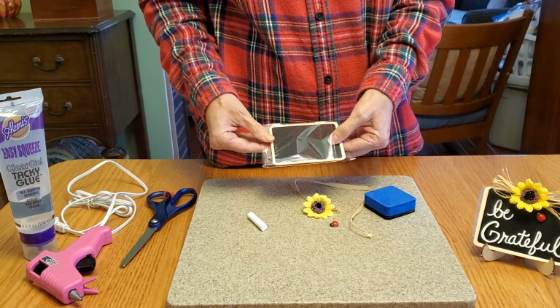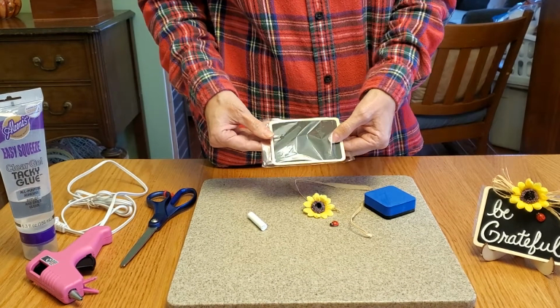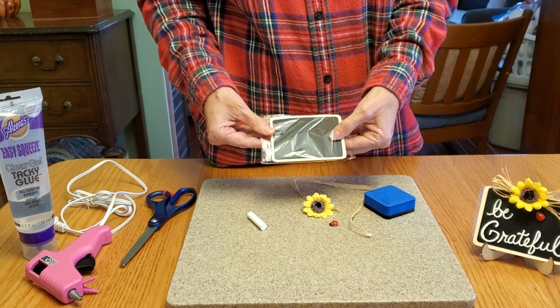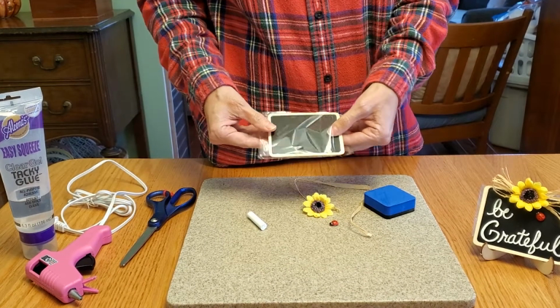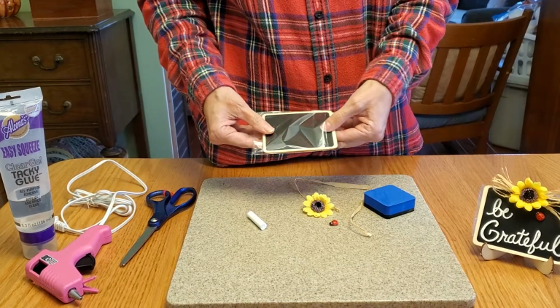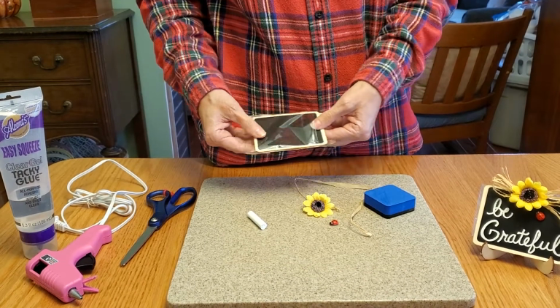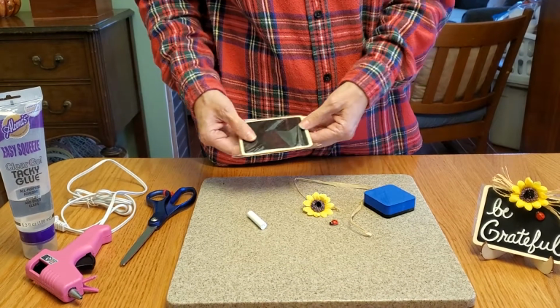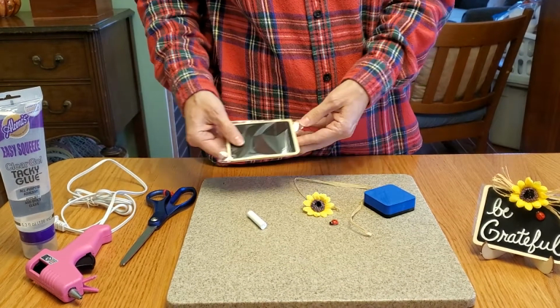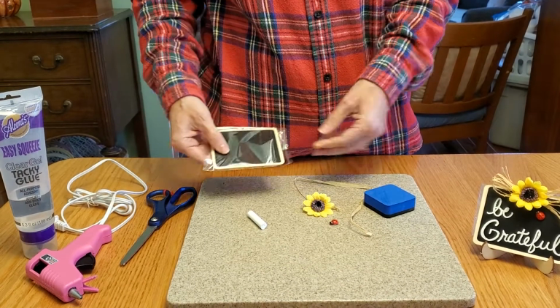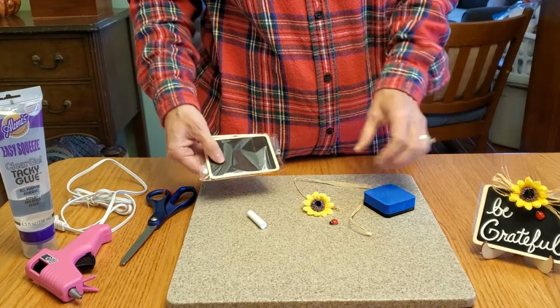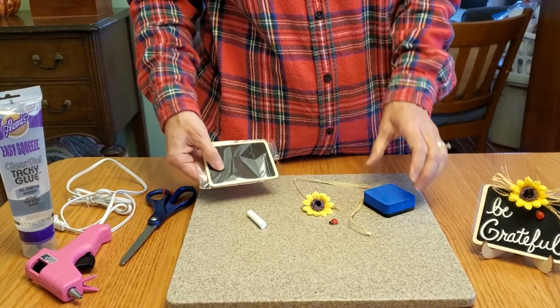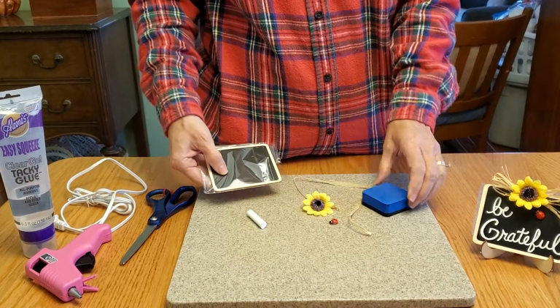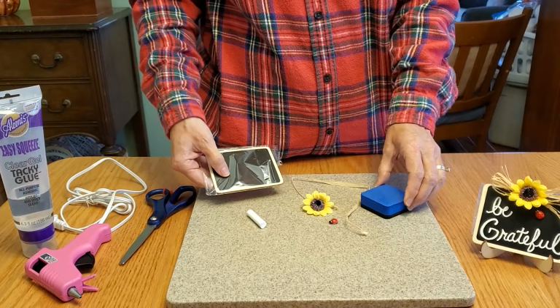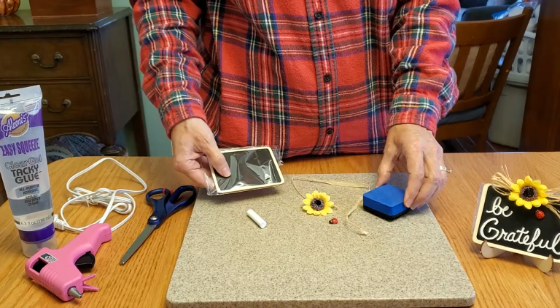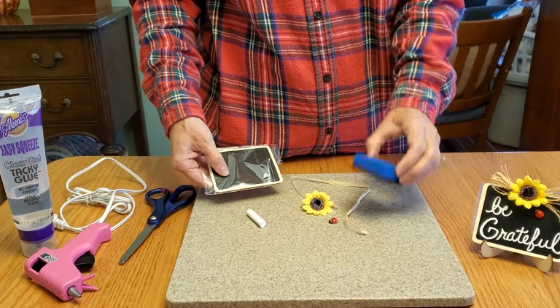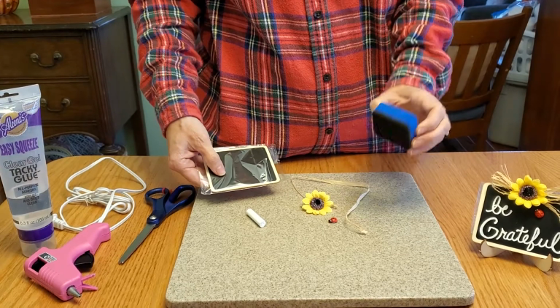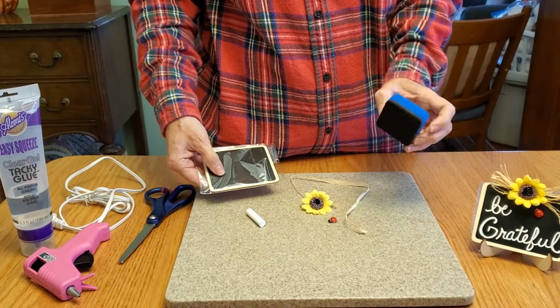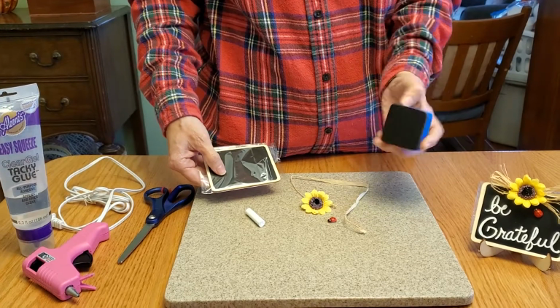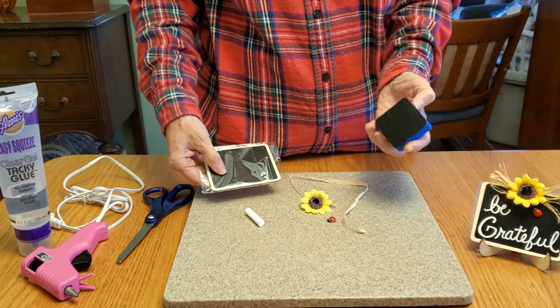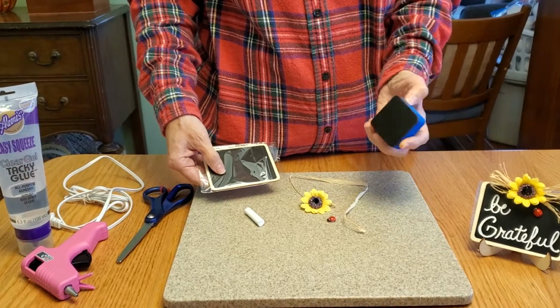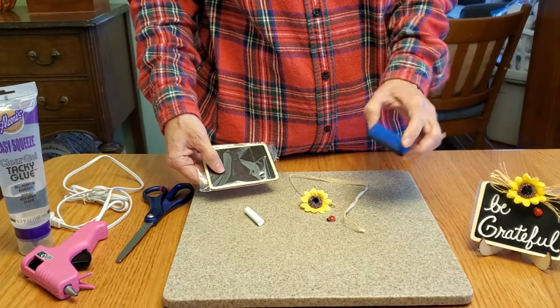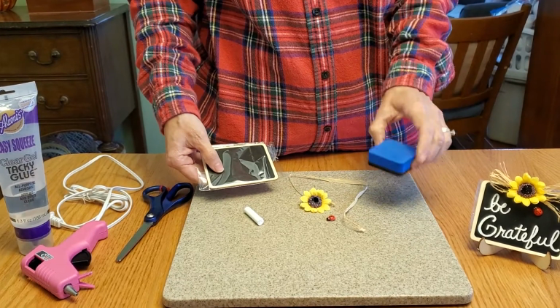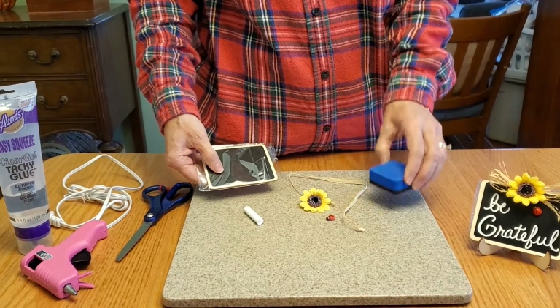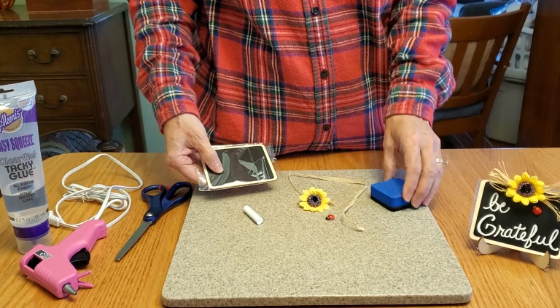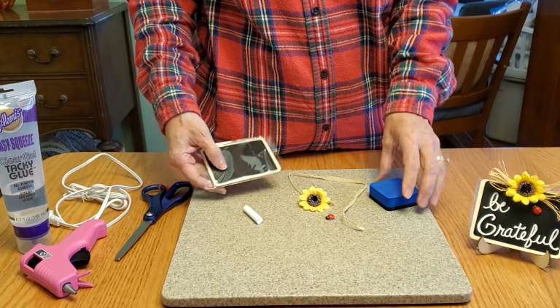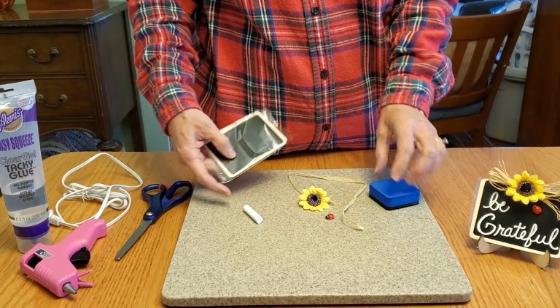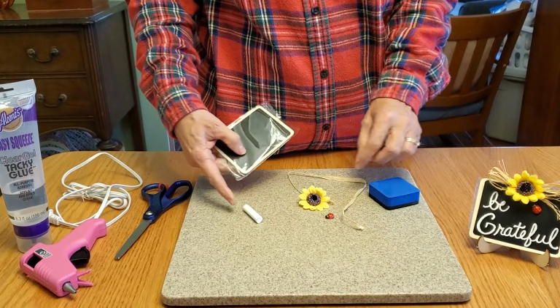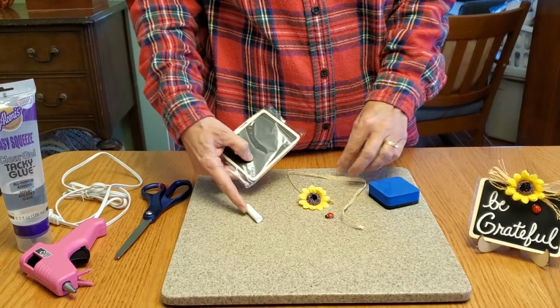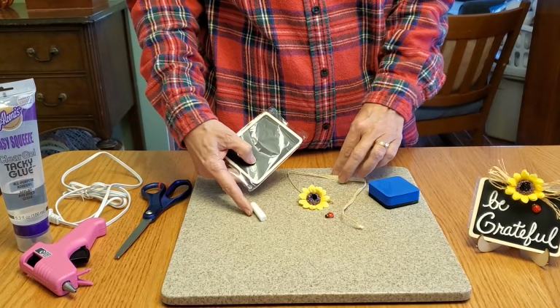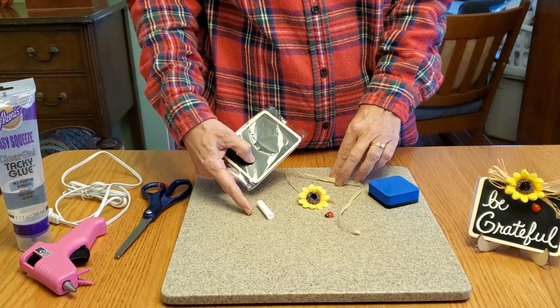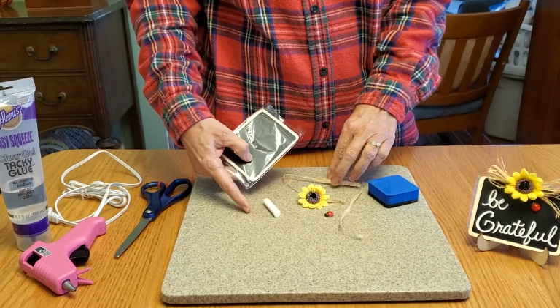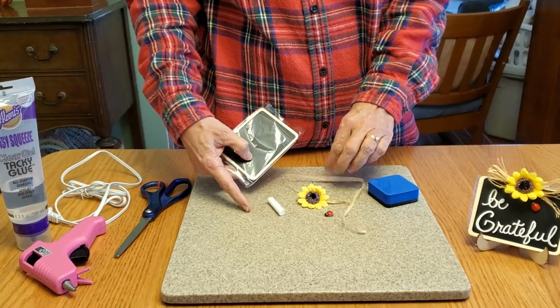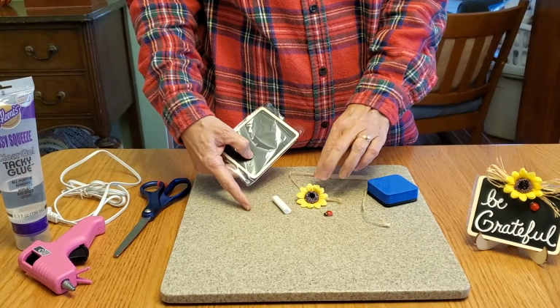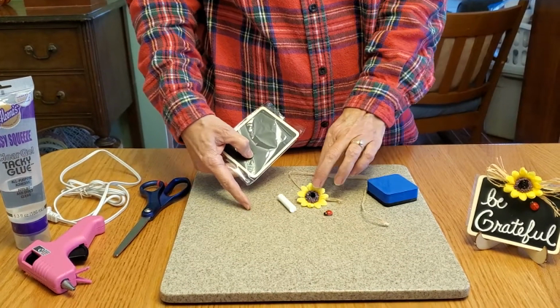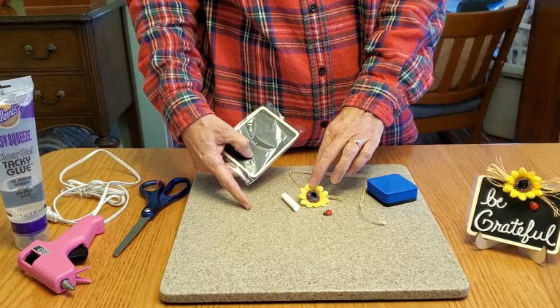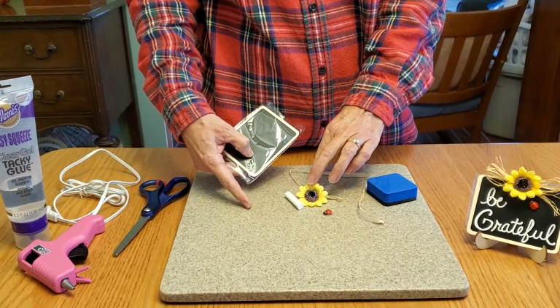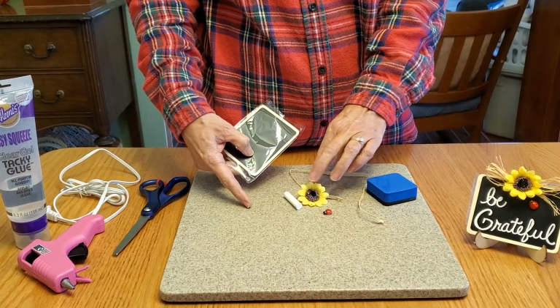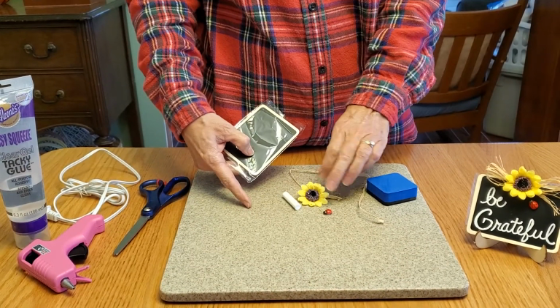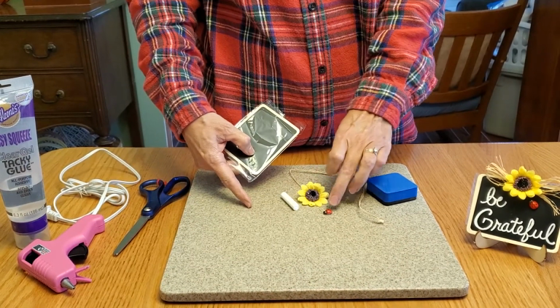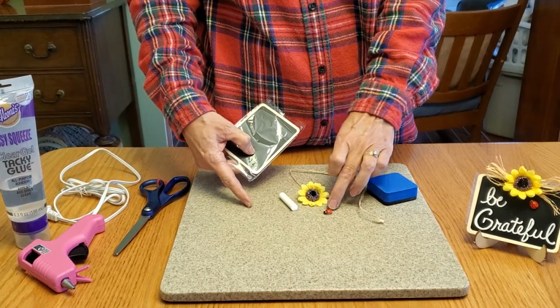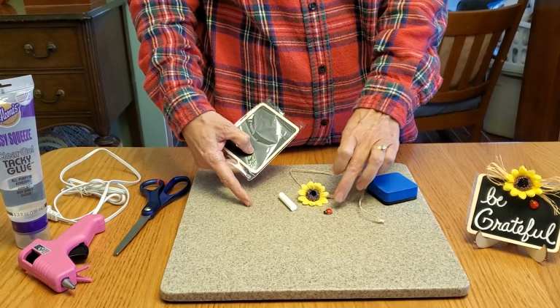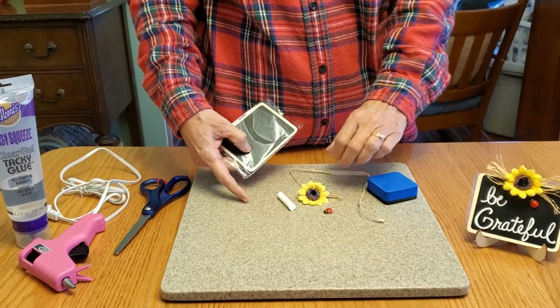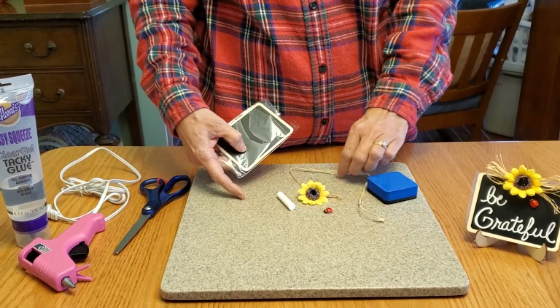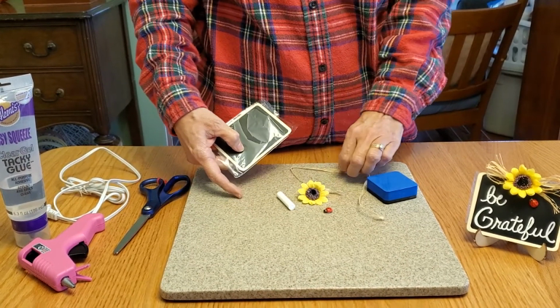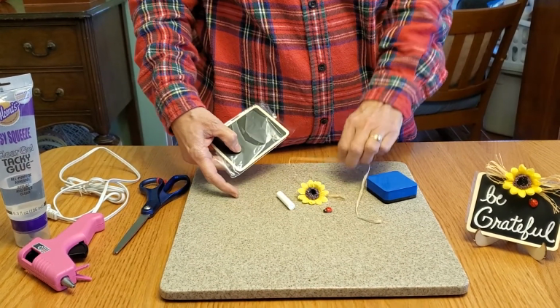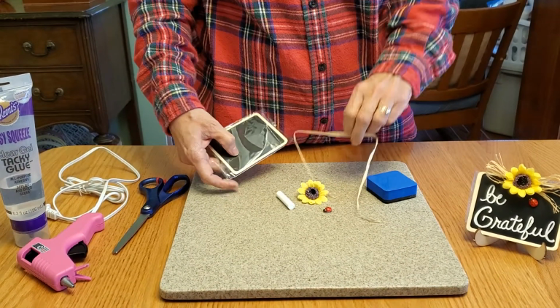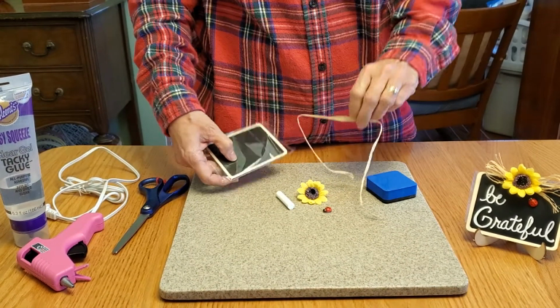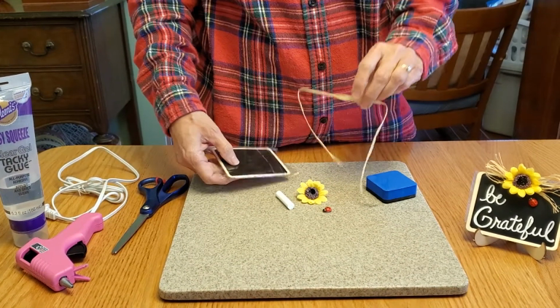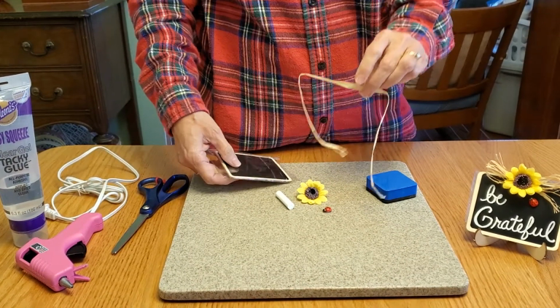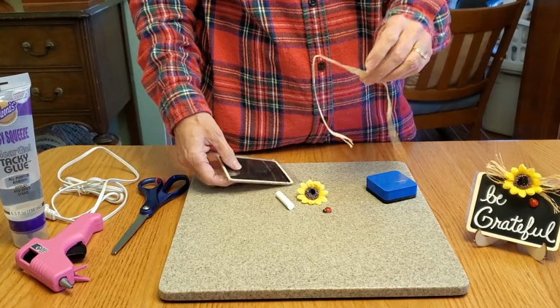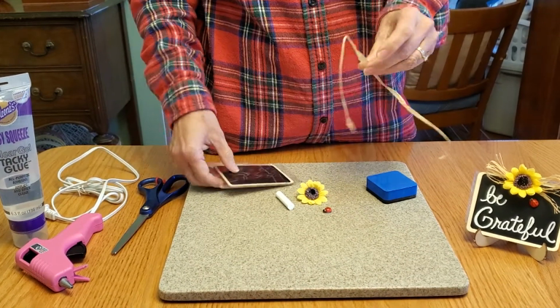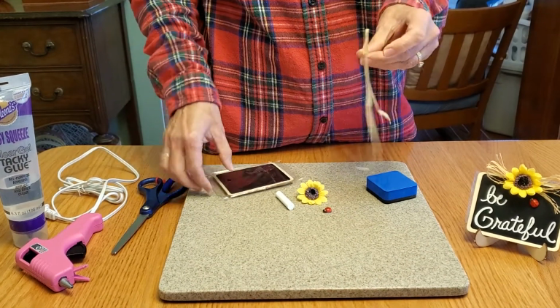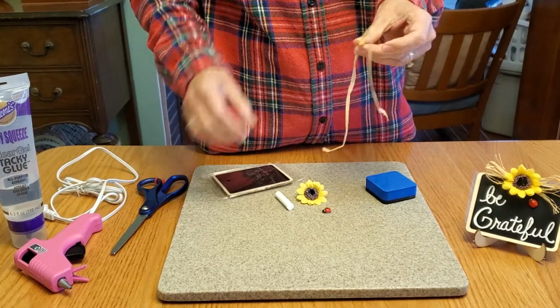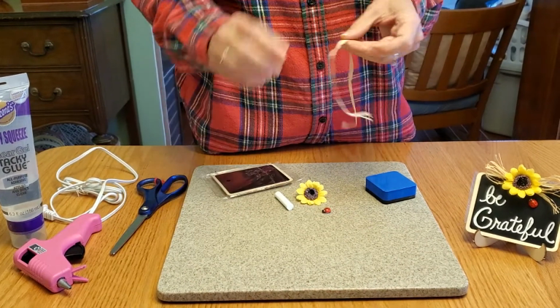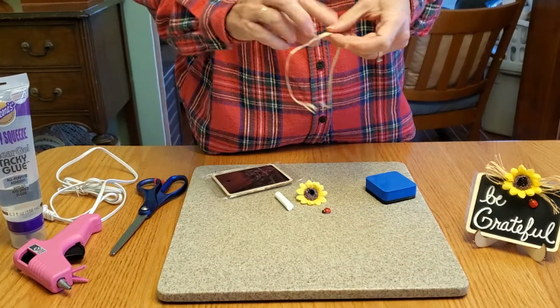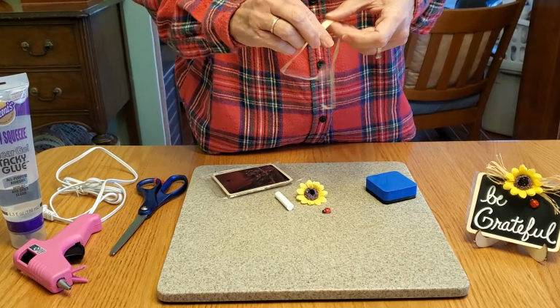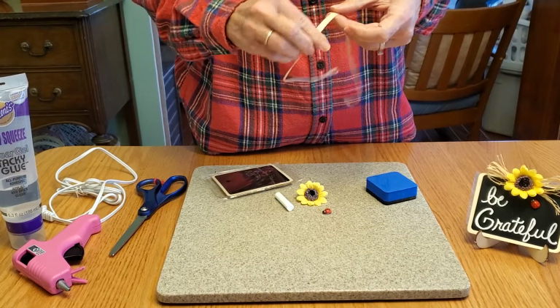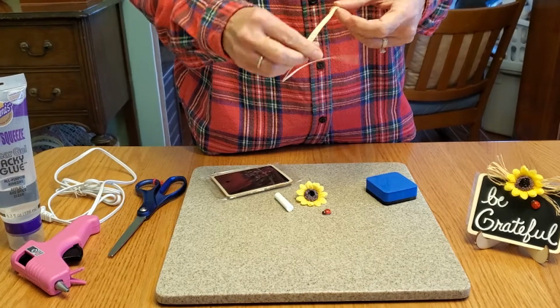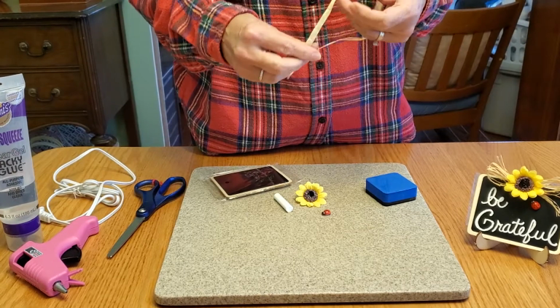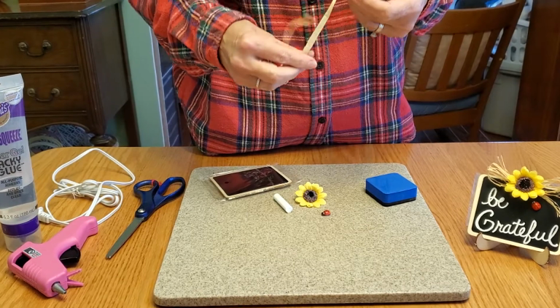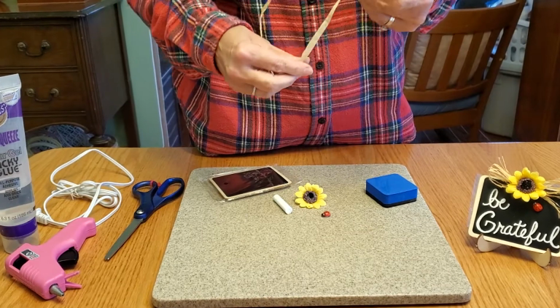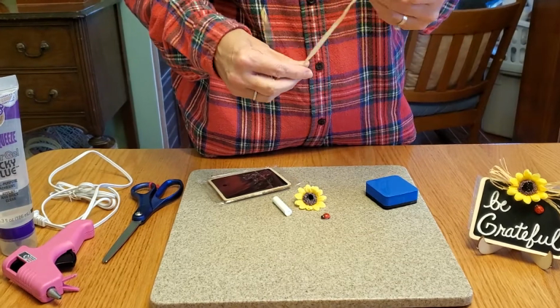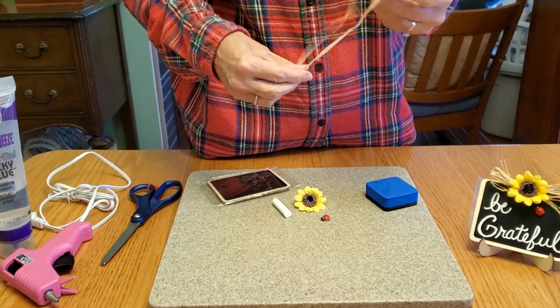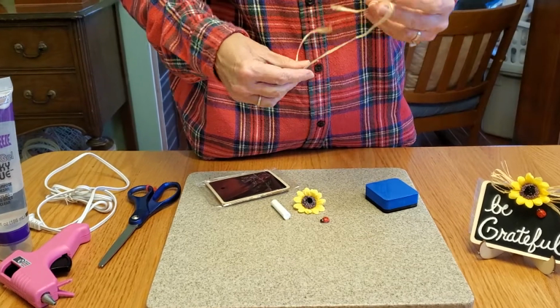You're going to have your little chalkboard, eraser, chalk, sunflower ladybug, and some raffia.